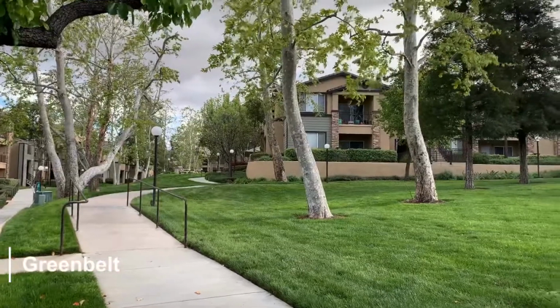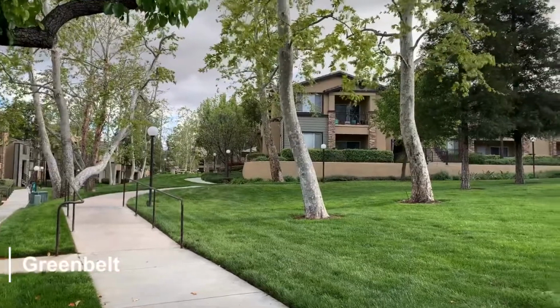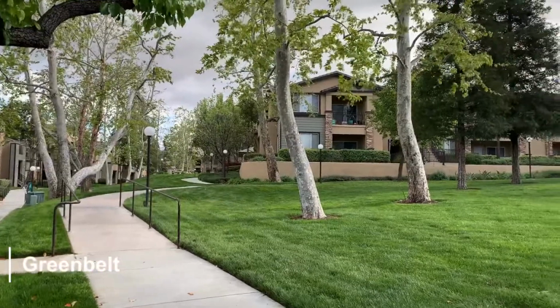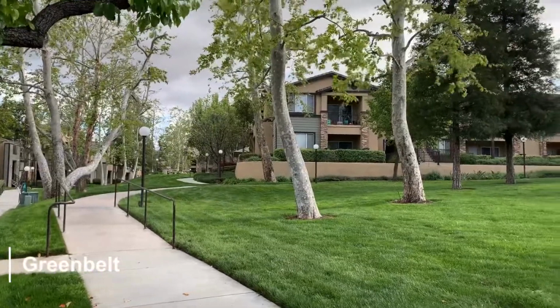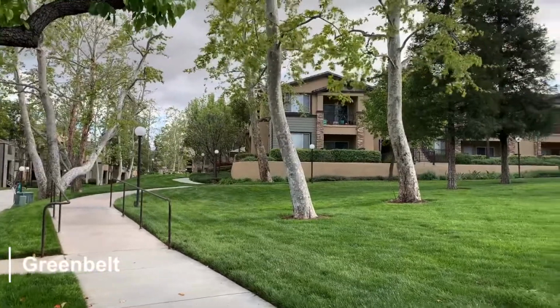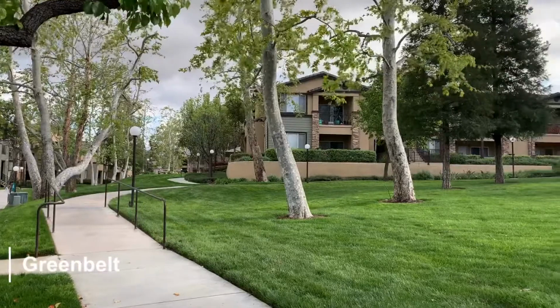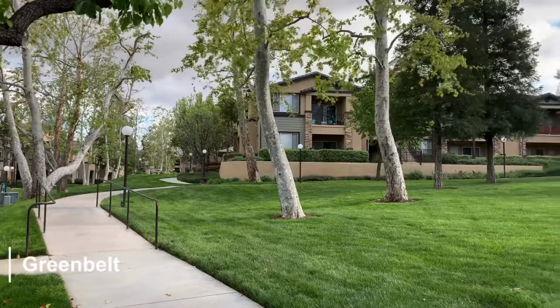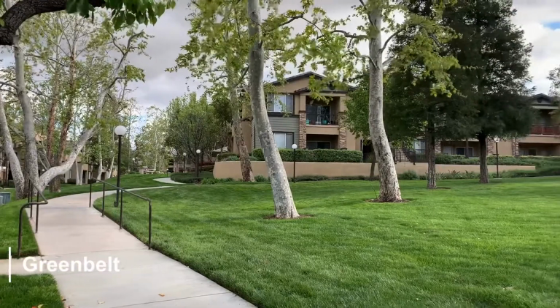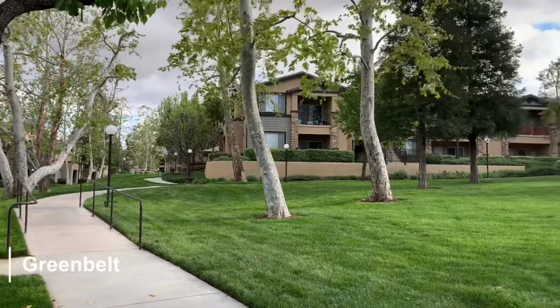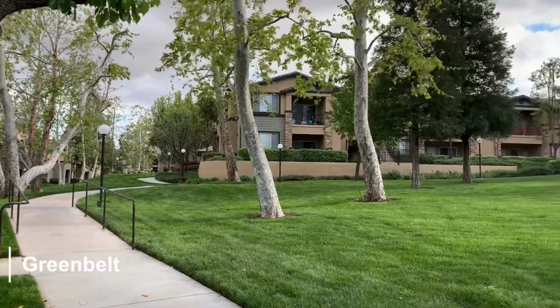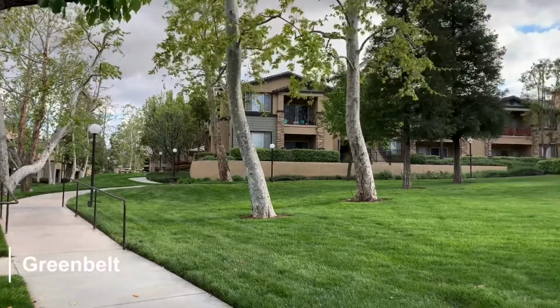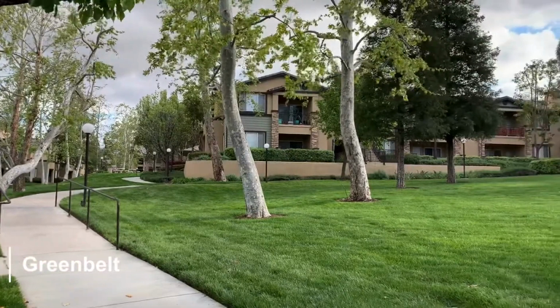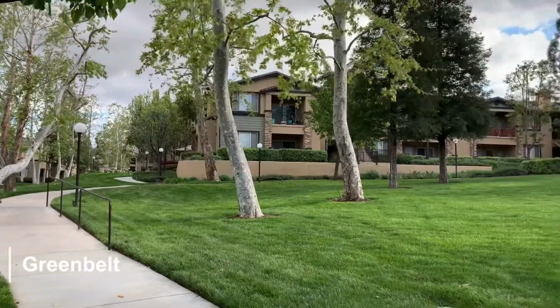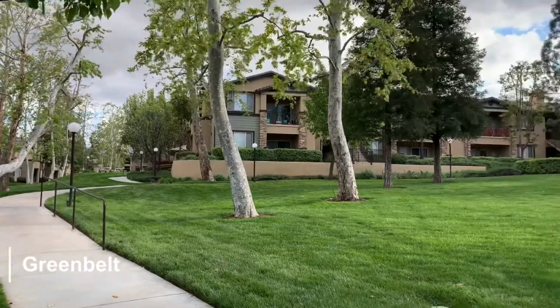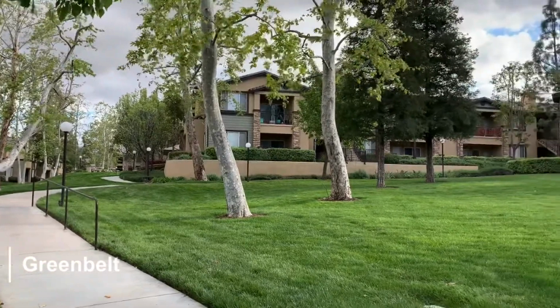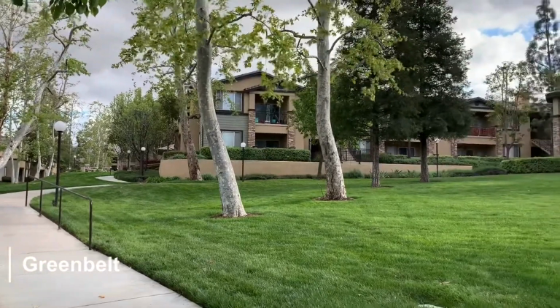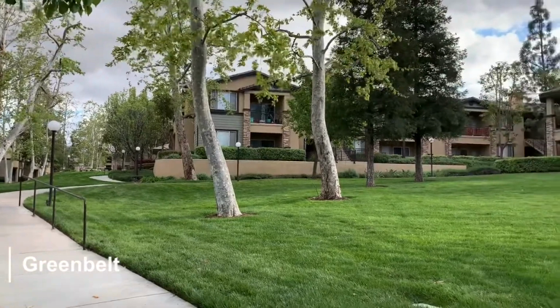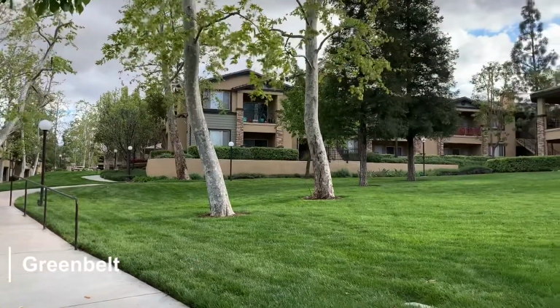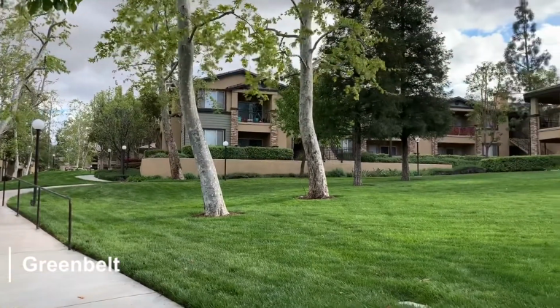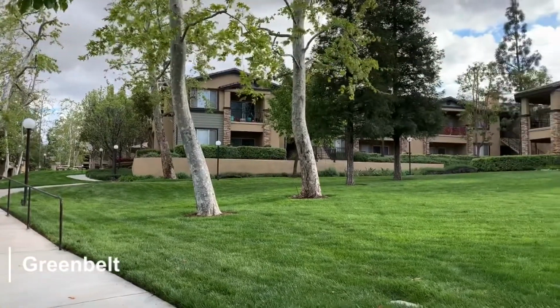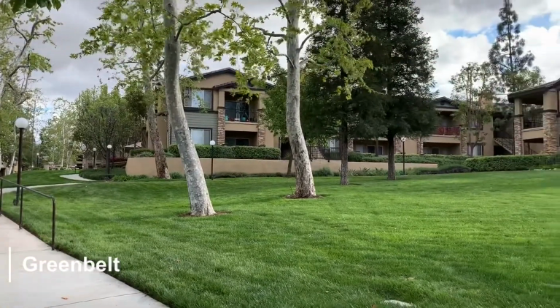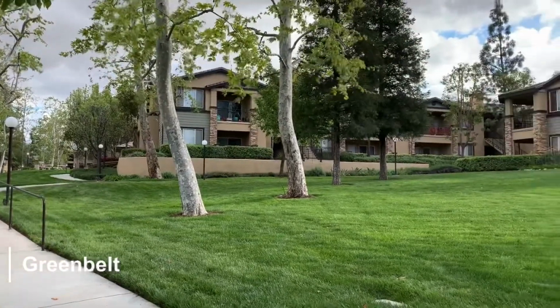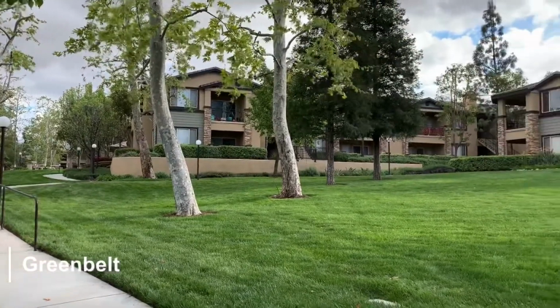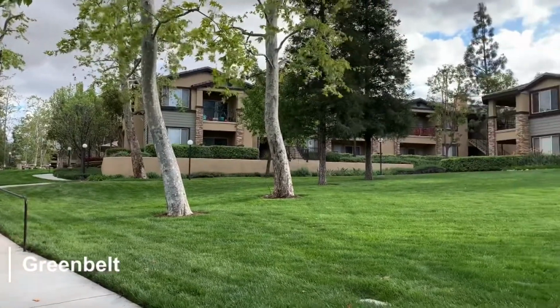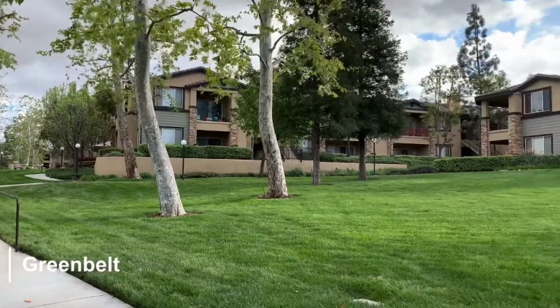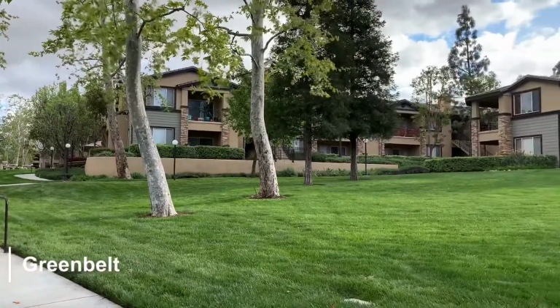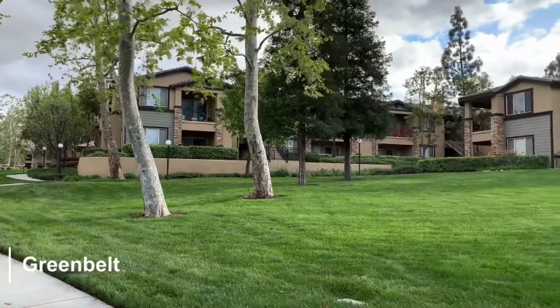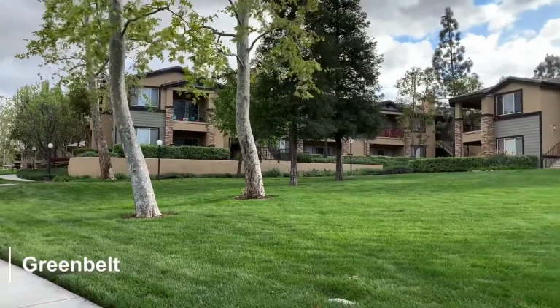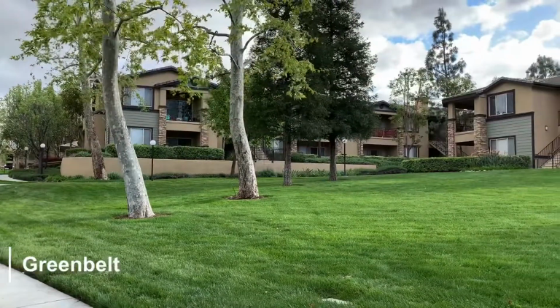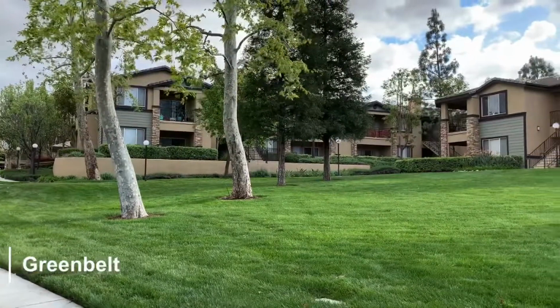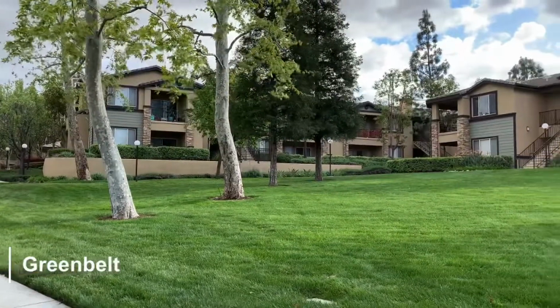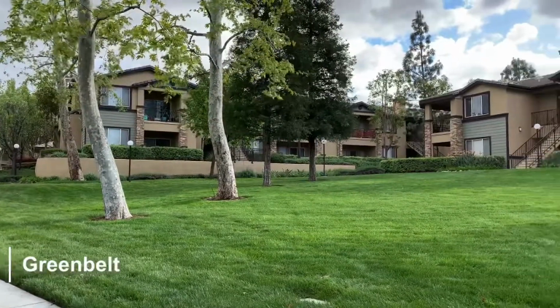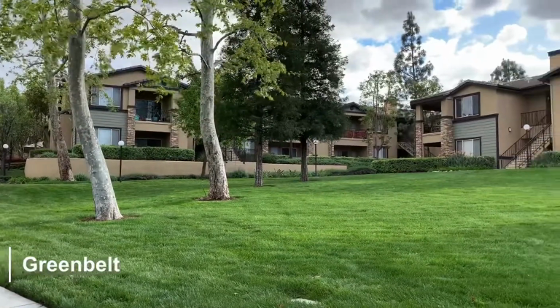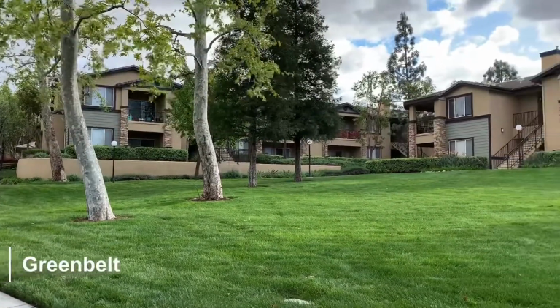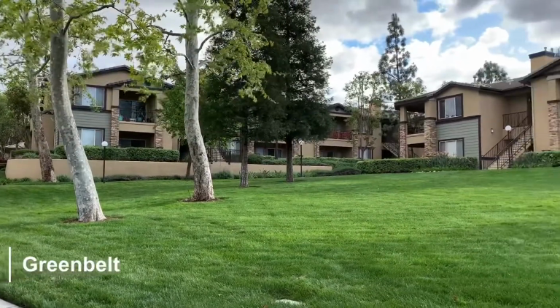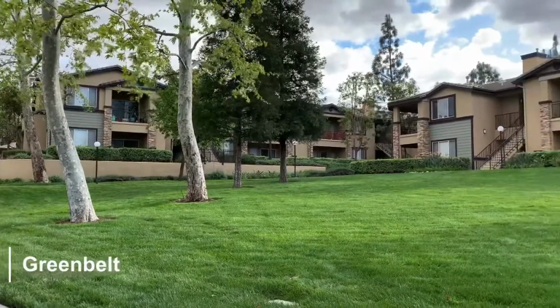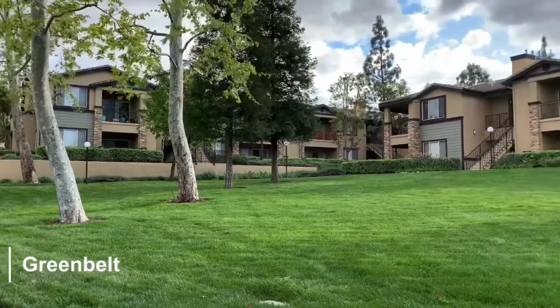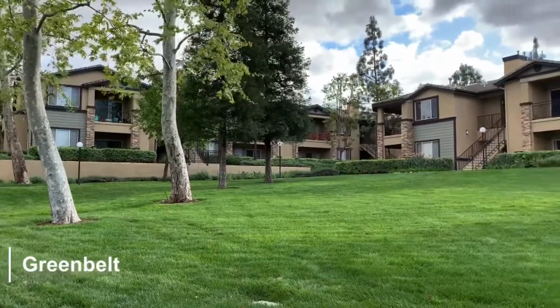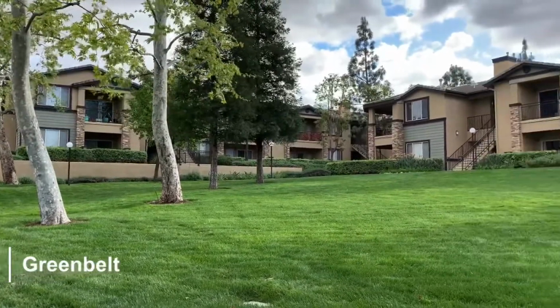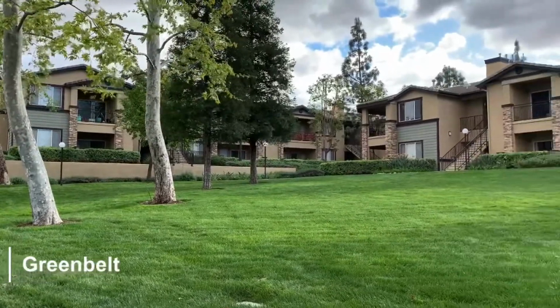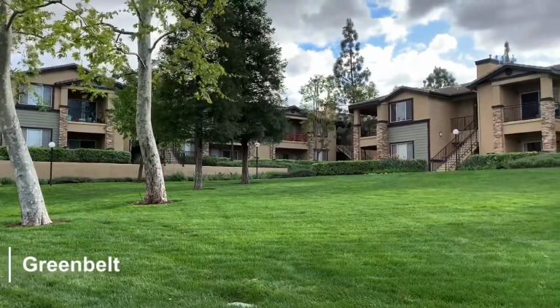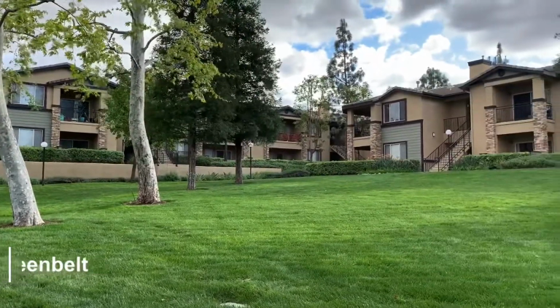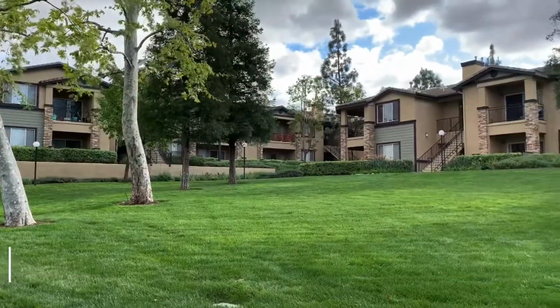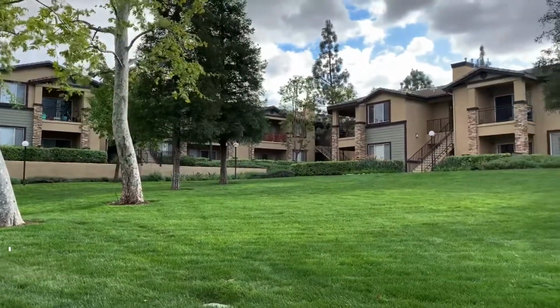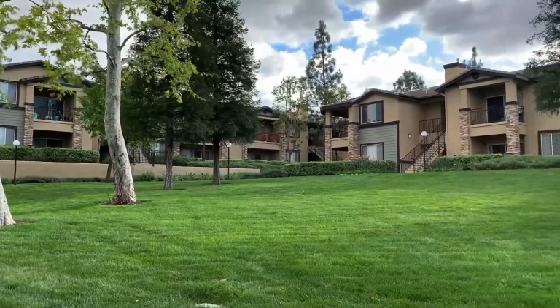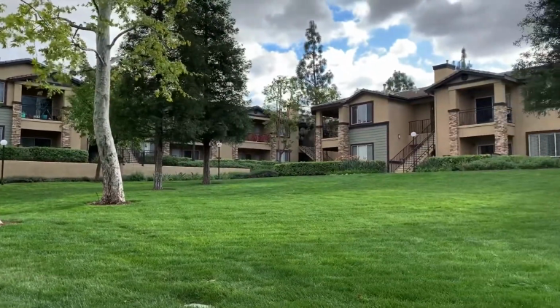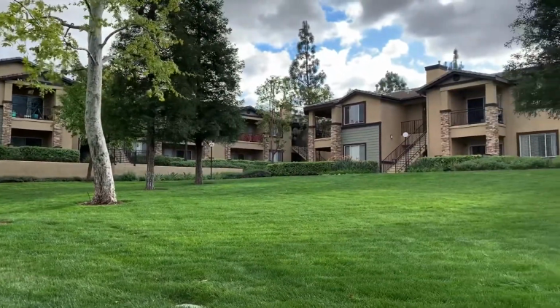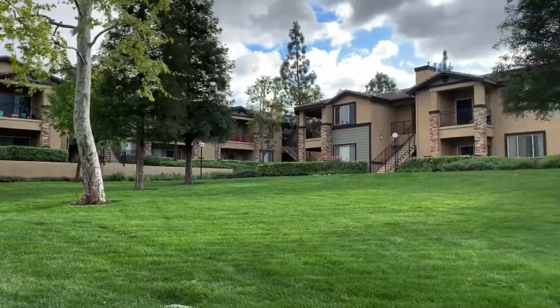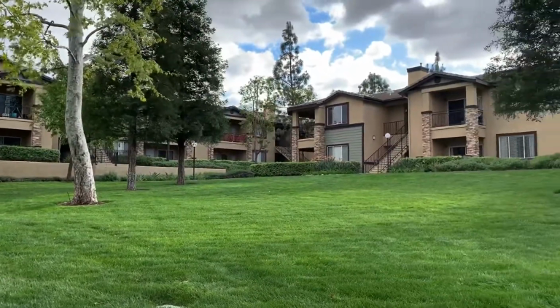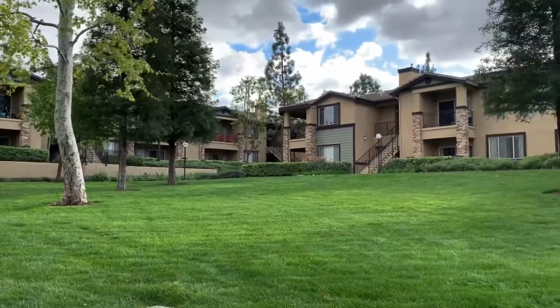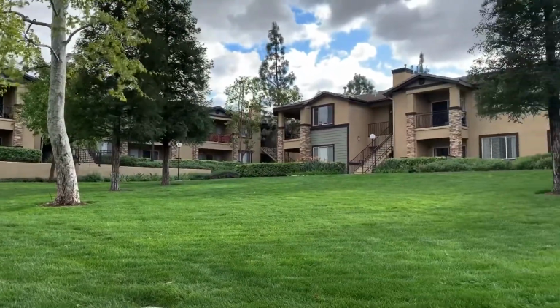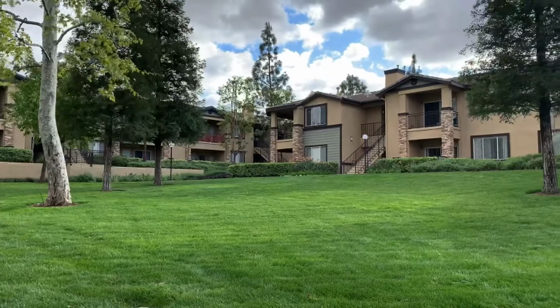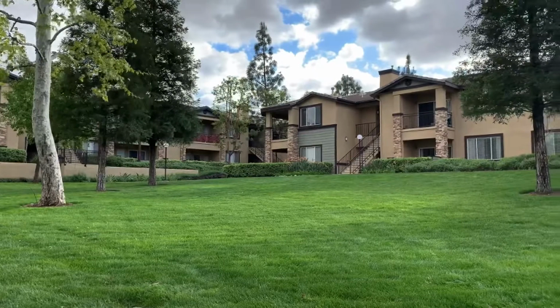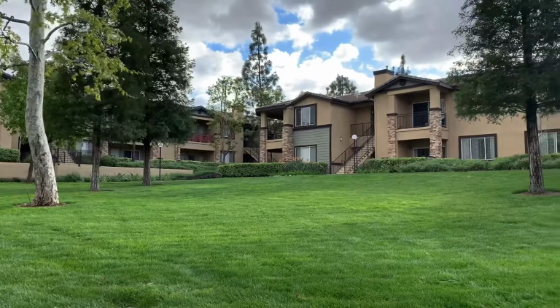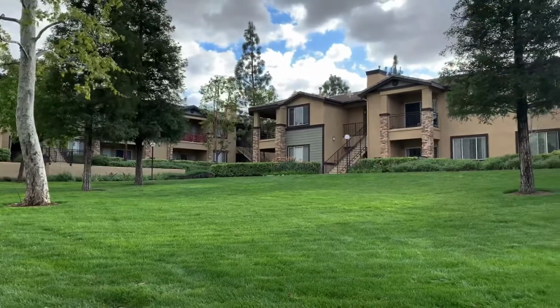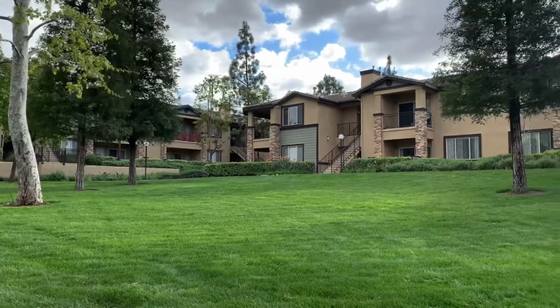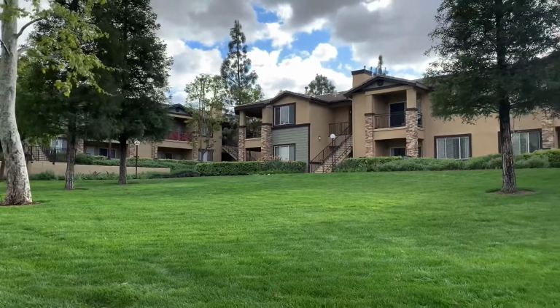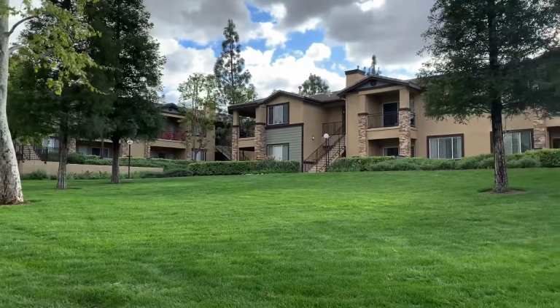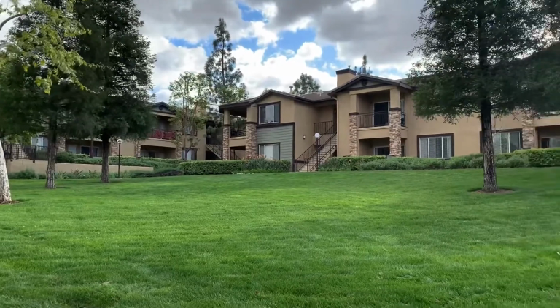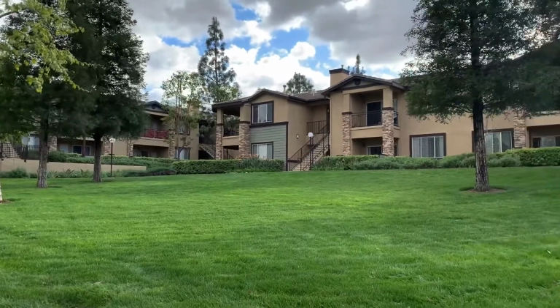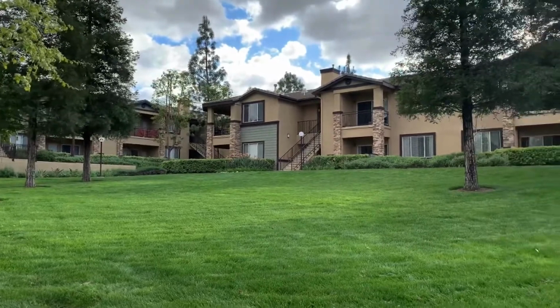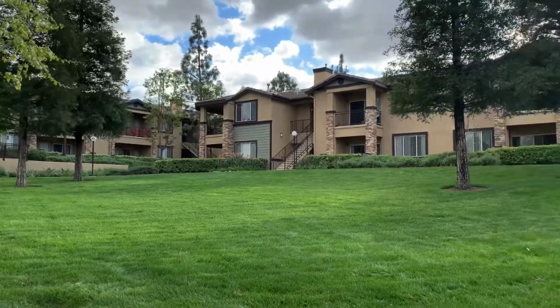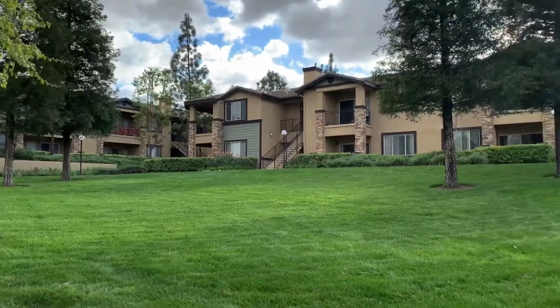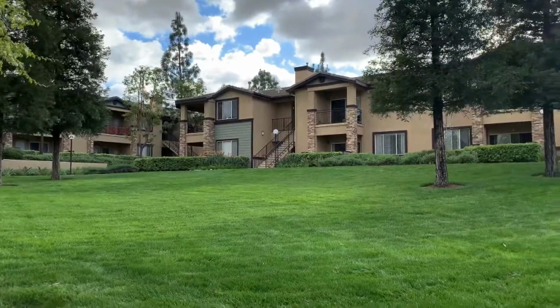Last but not least is our beautiful greenbelt here at Colonnade. It's truly the heart of our property and everywhere you look there is lush landscape.